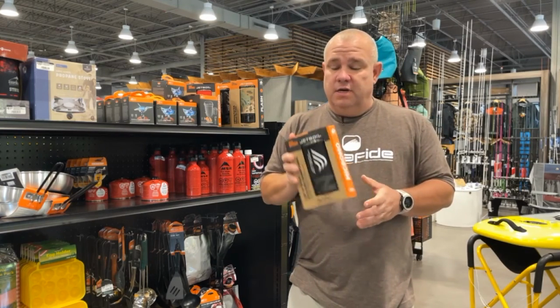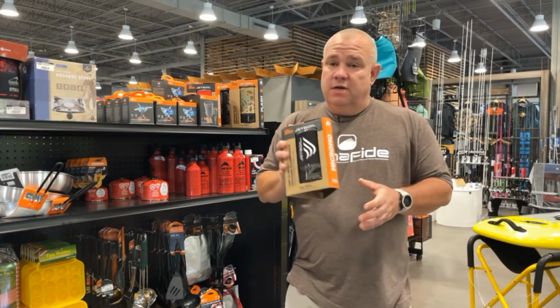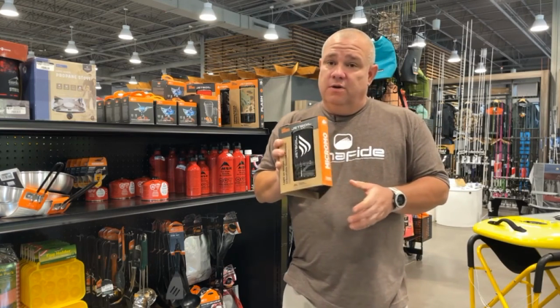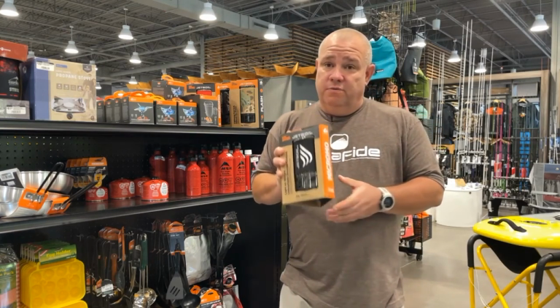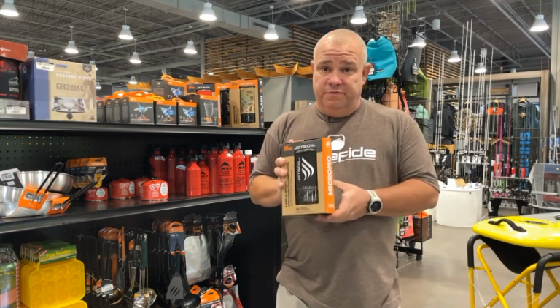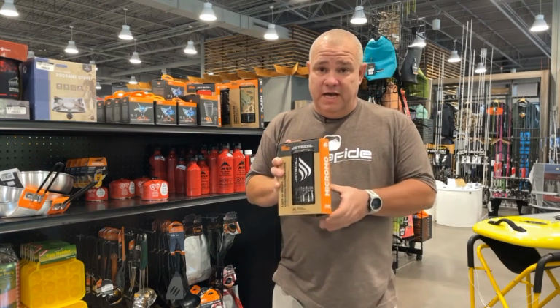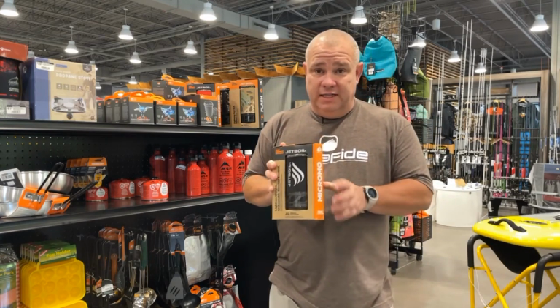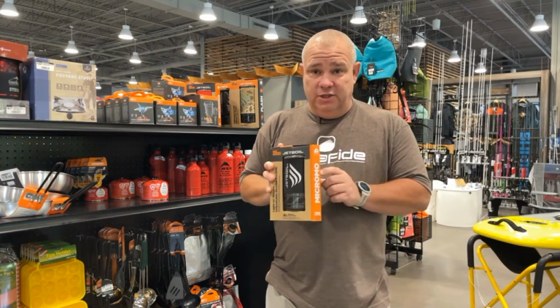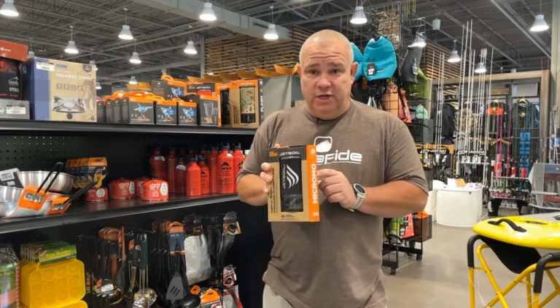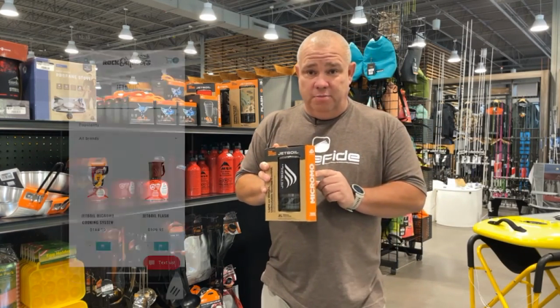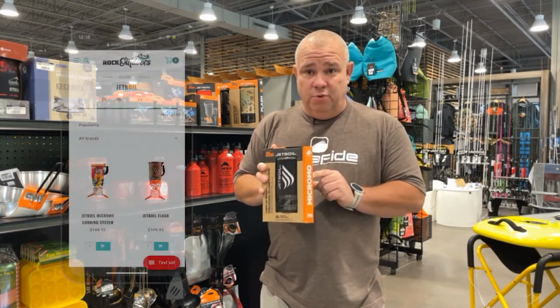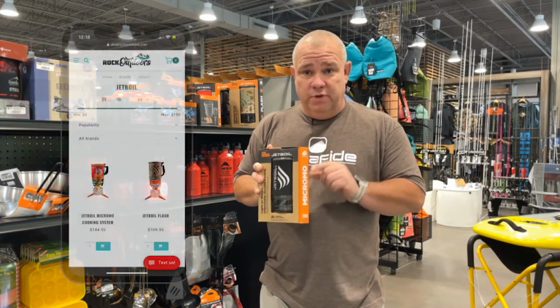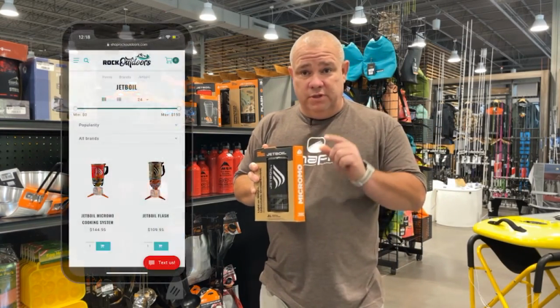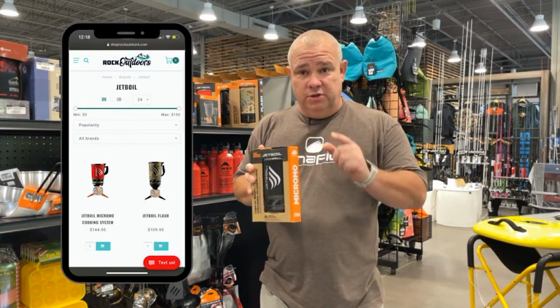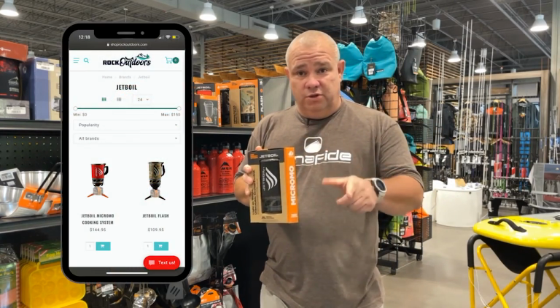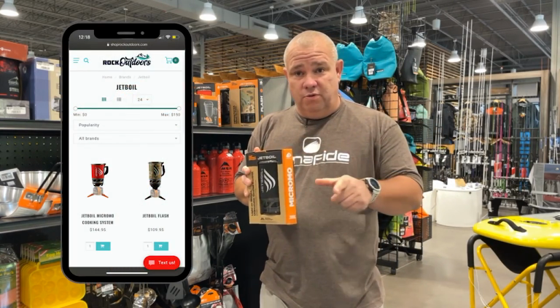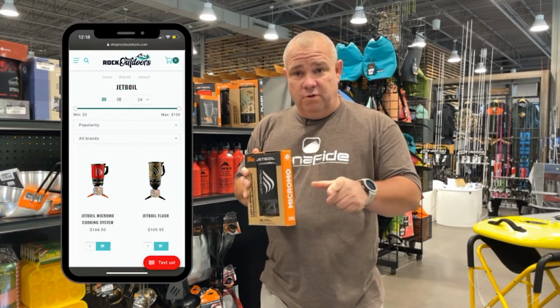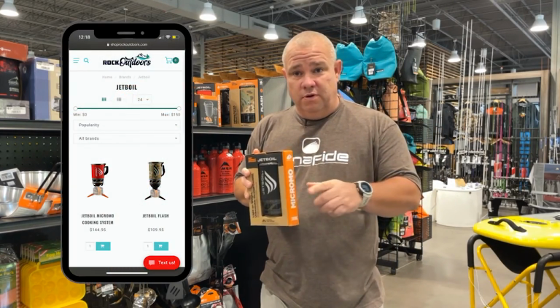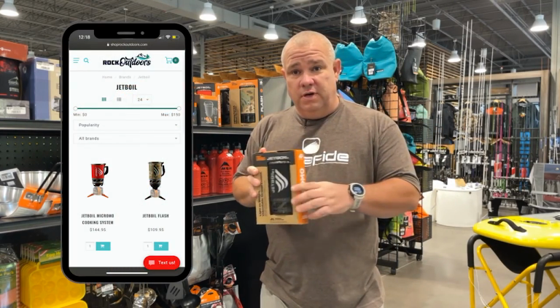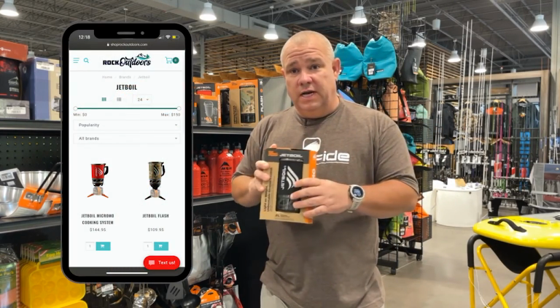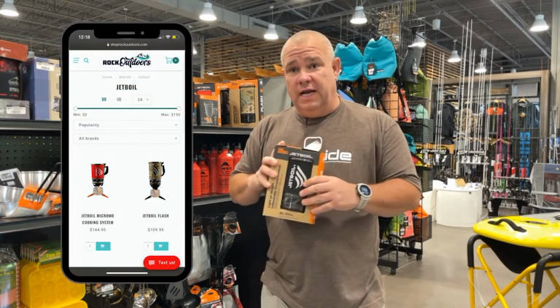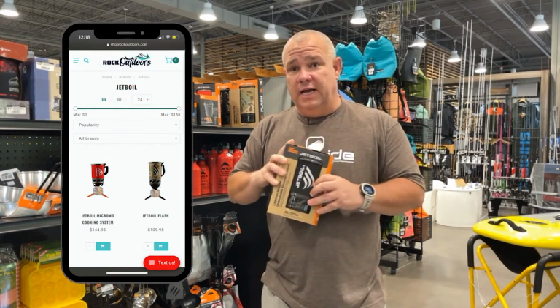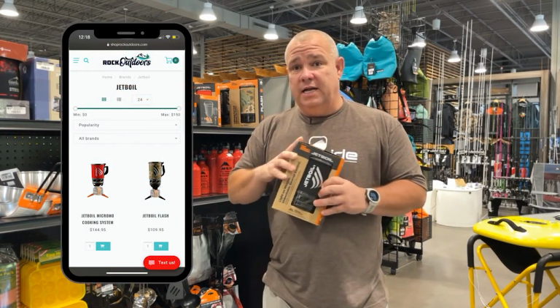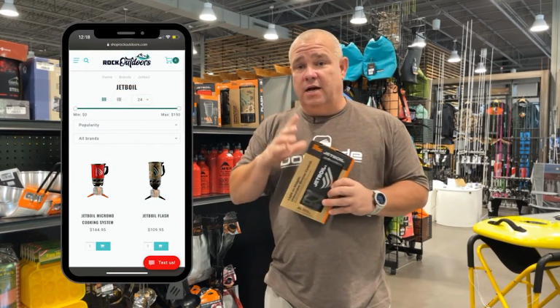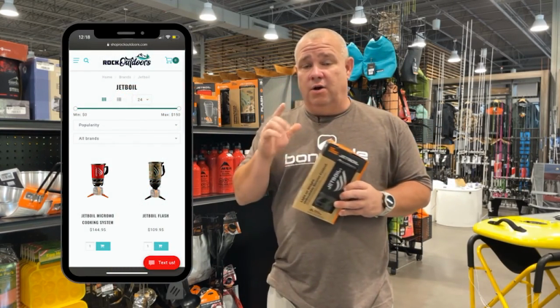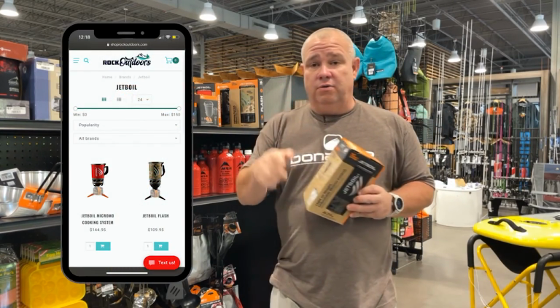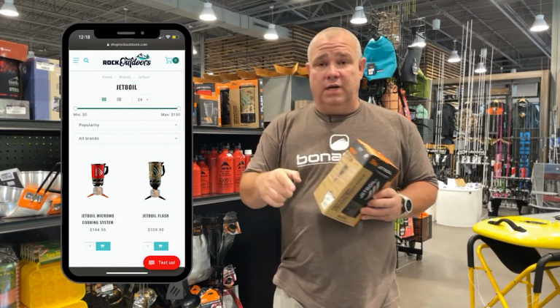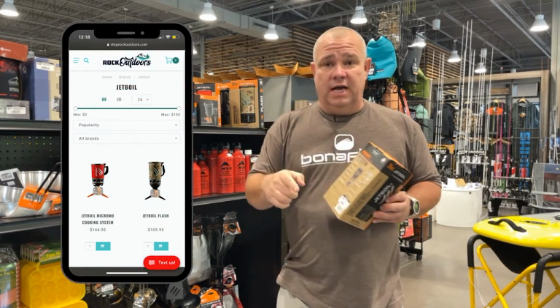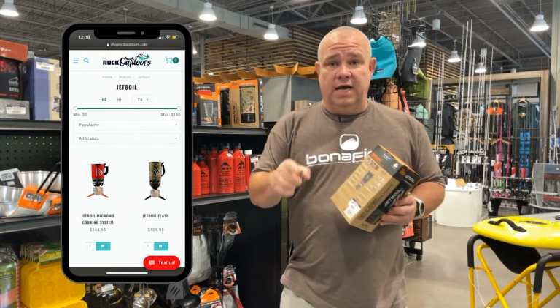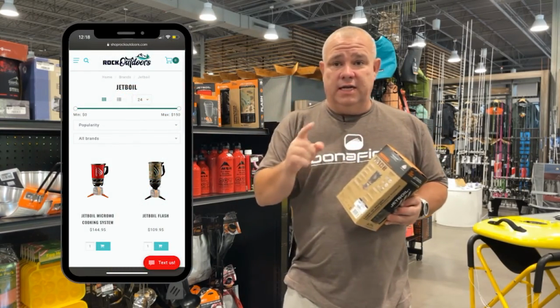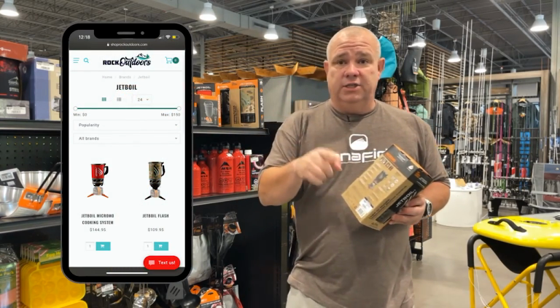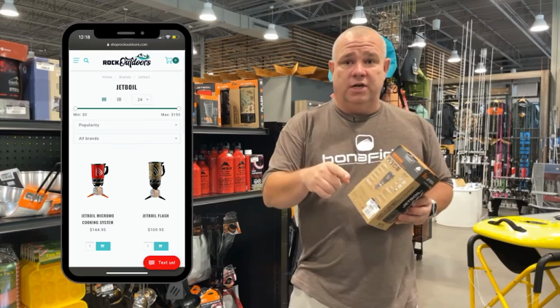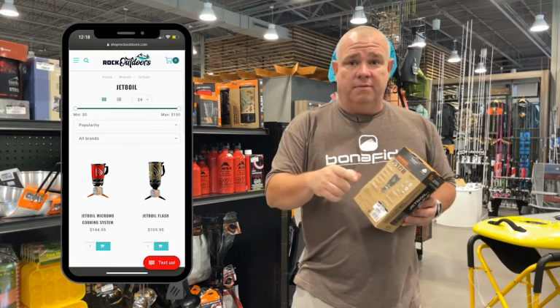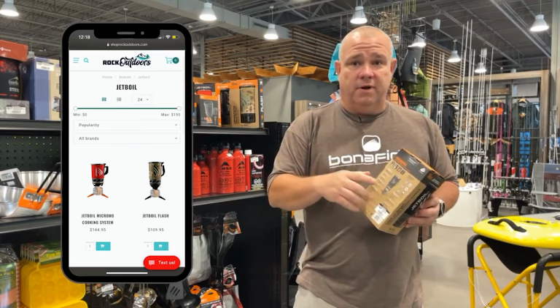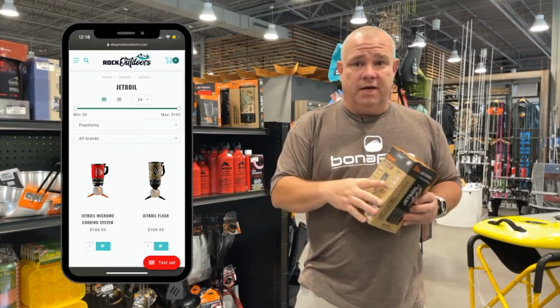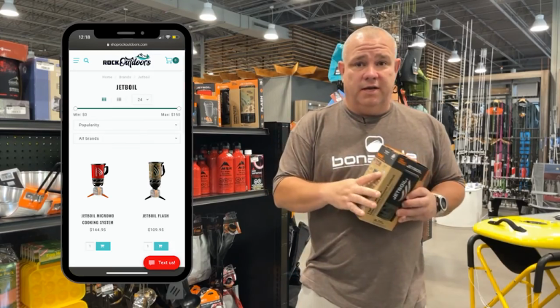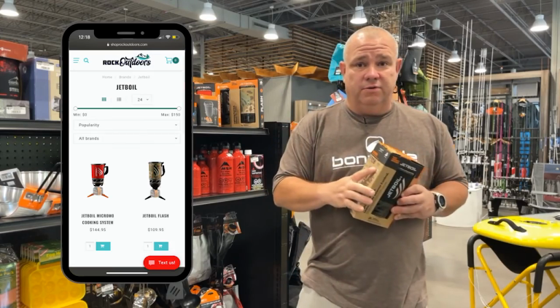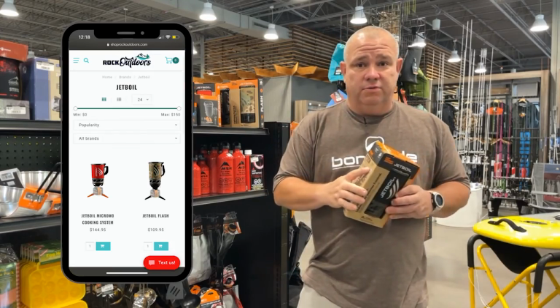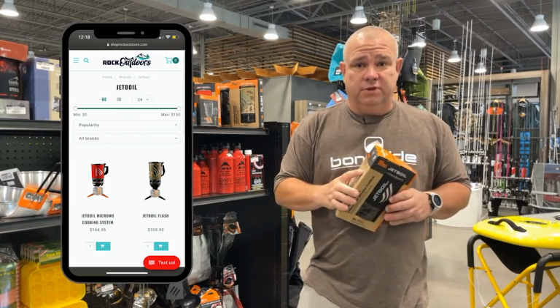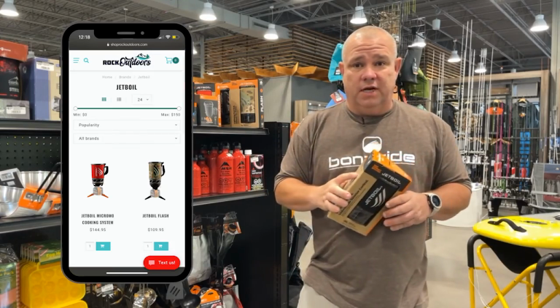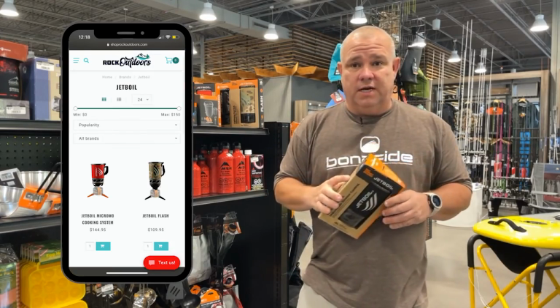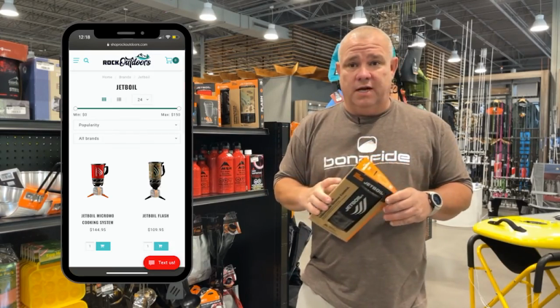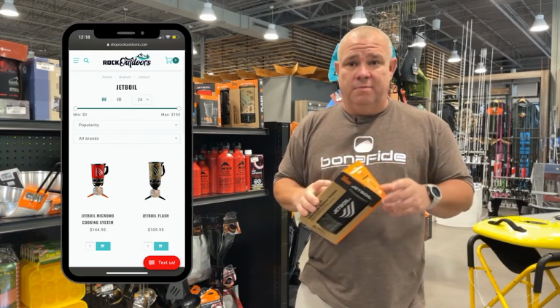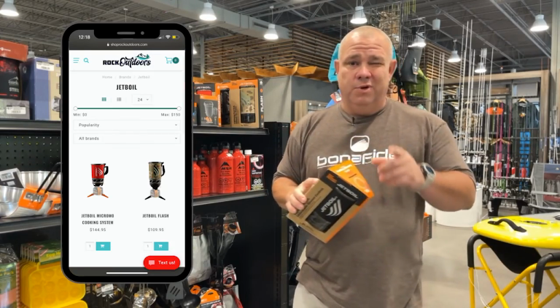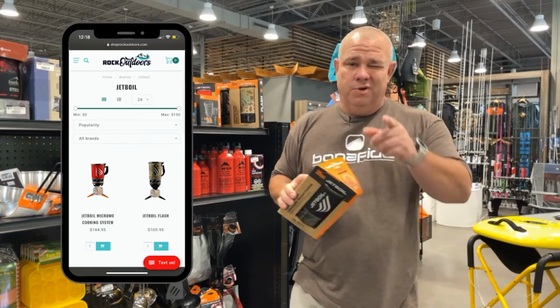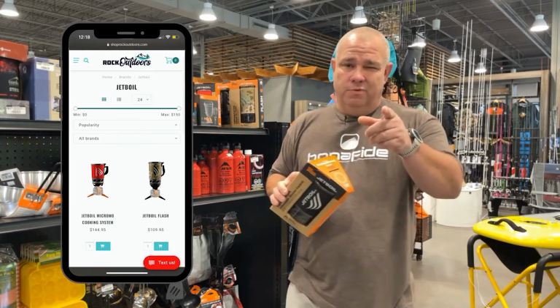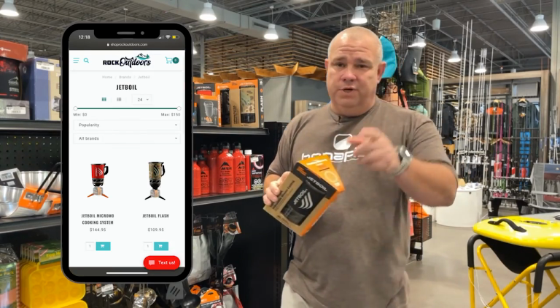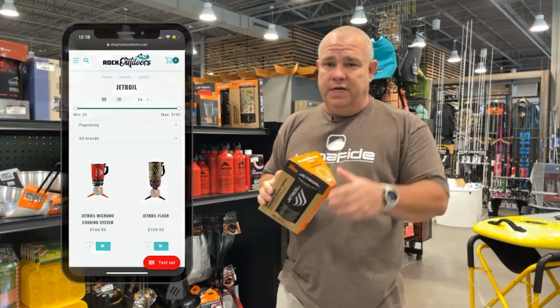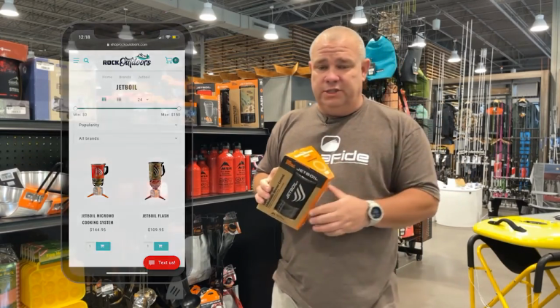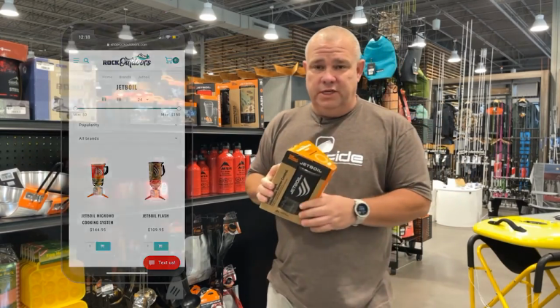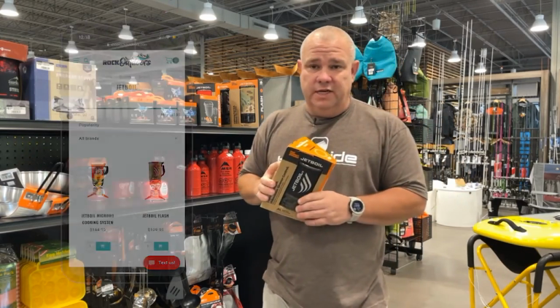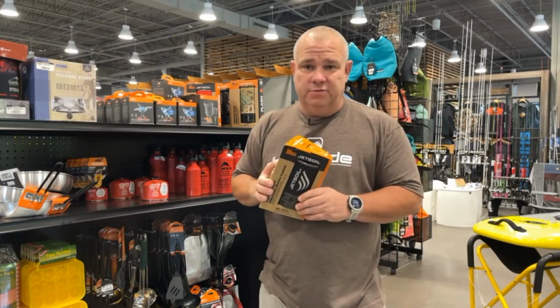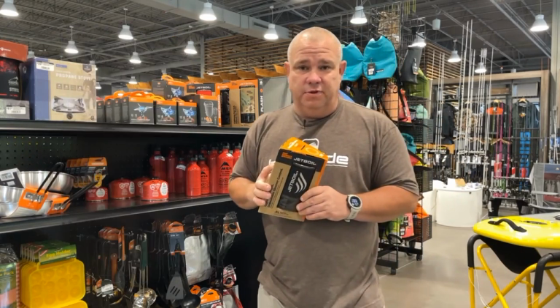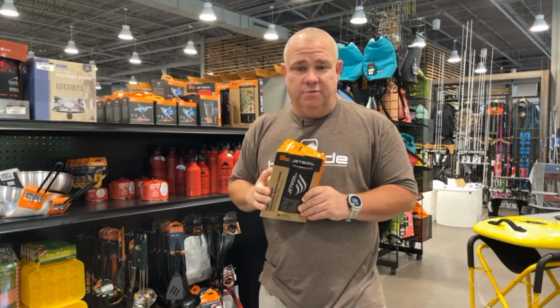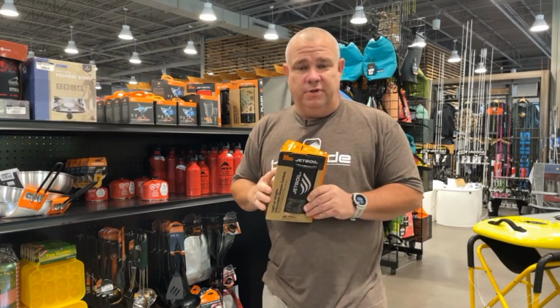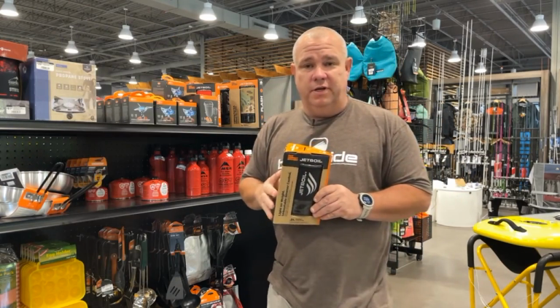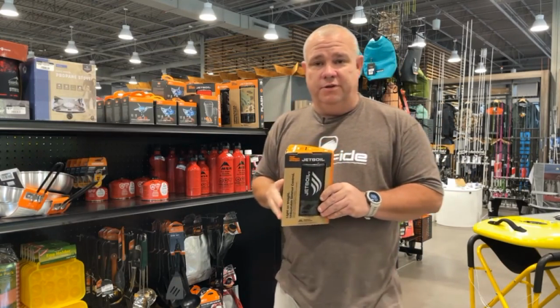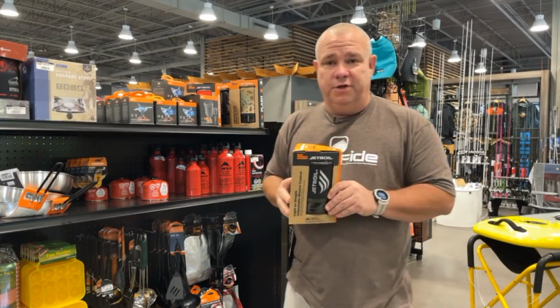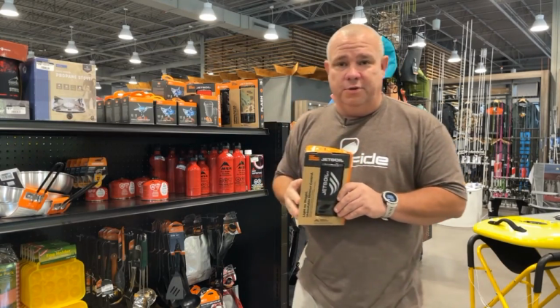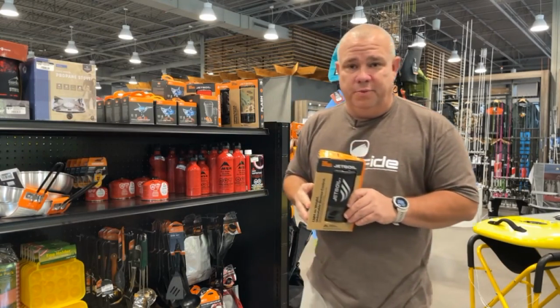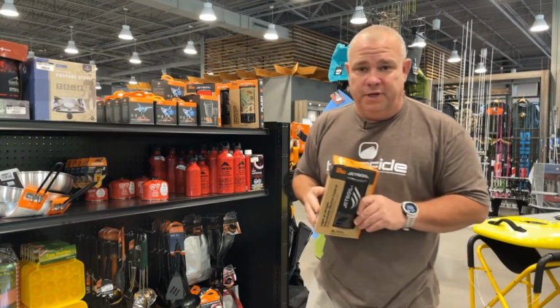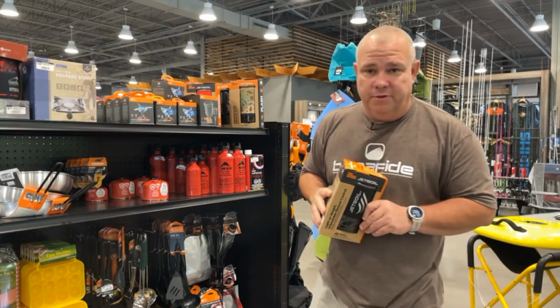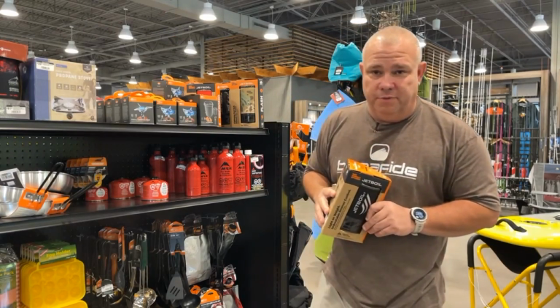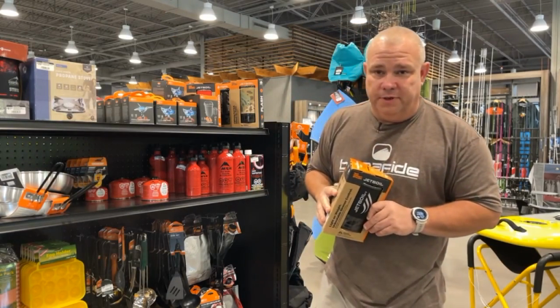We've got the Jetboil in the store and online at shoprockoutdoors.com. We'll catch you next week with another Gear Pick of the Week.